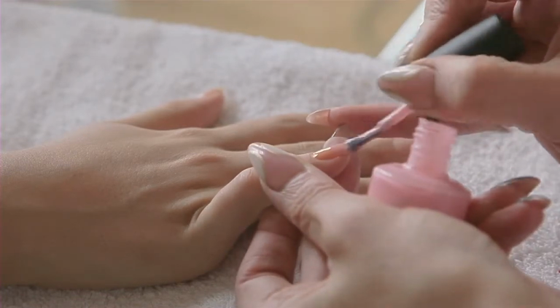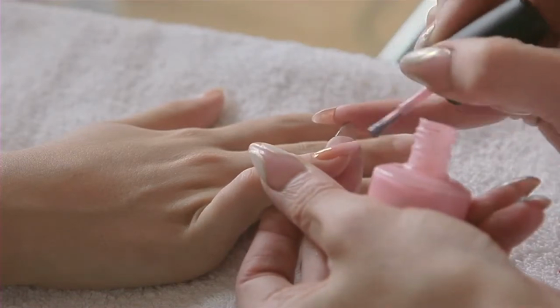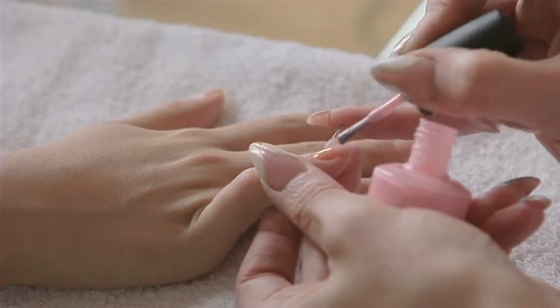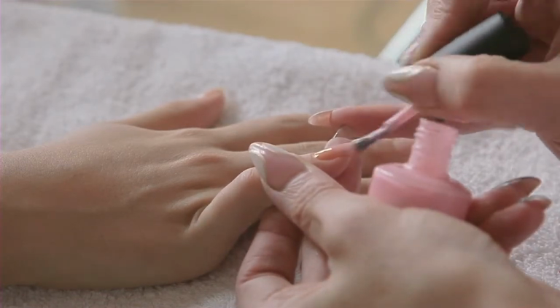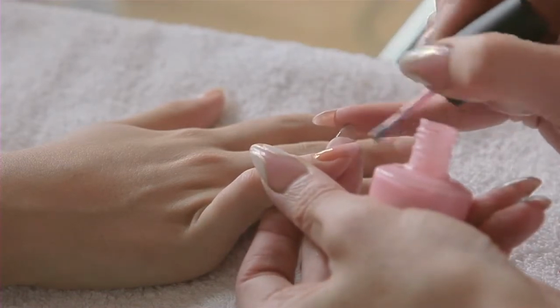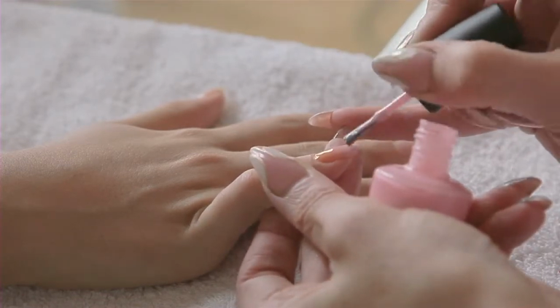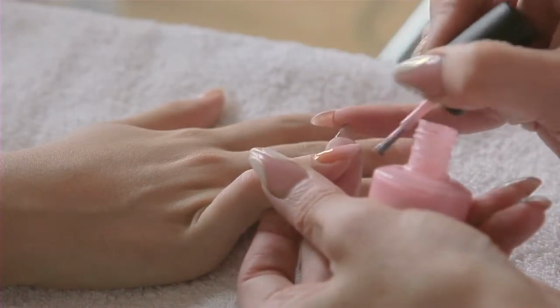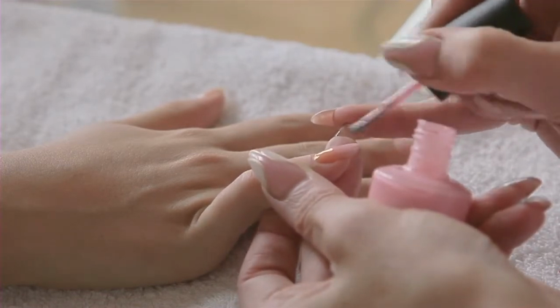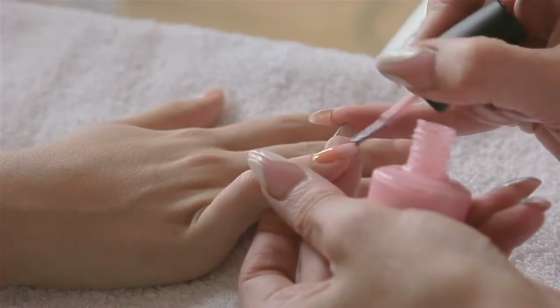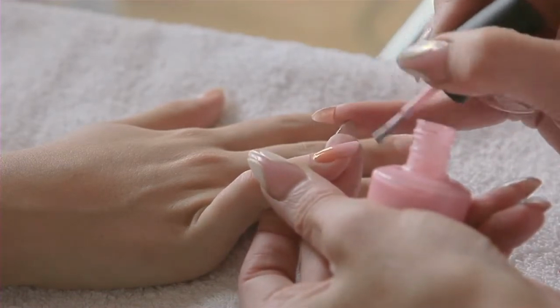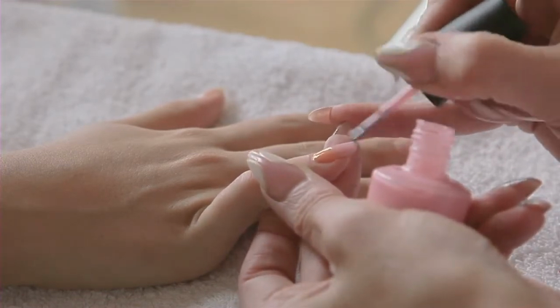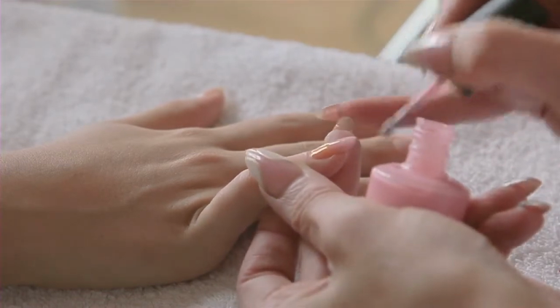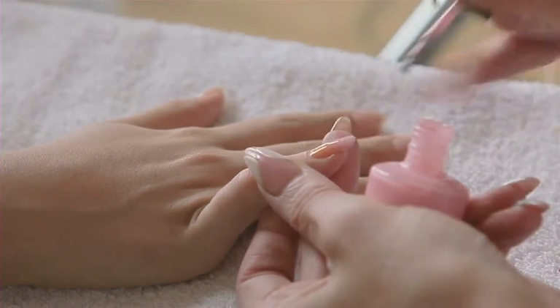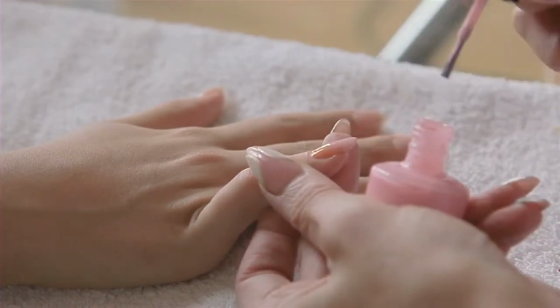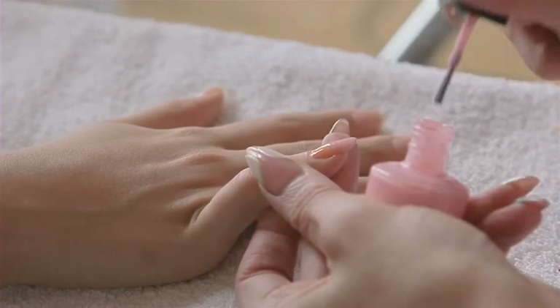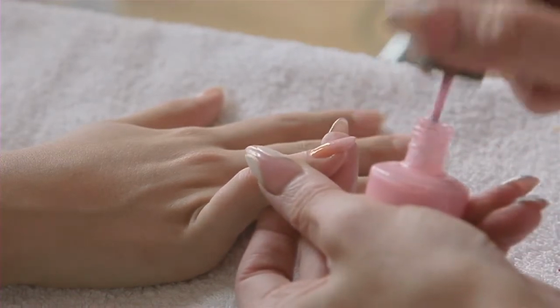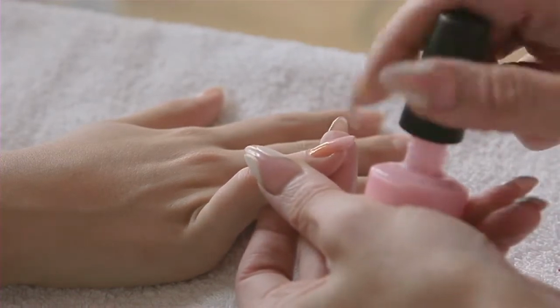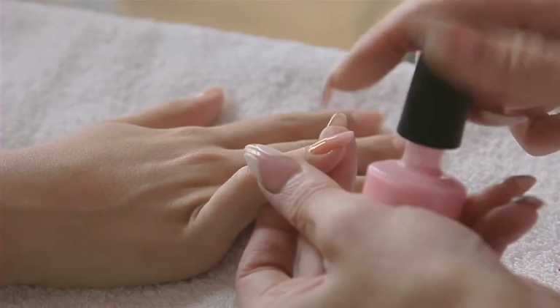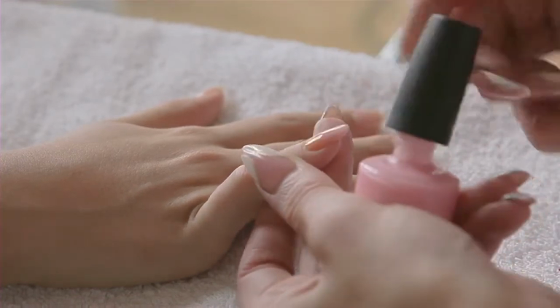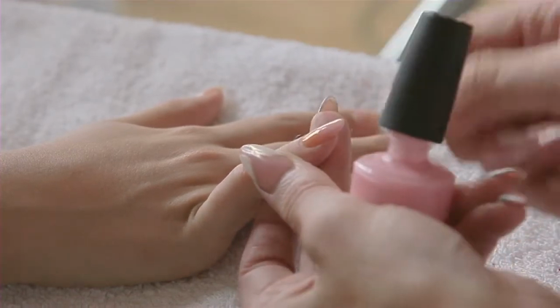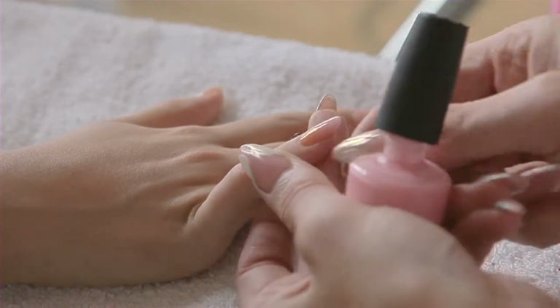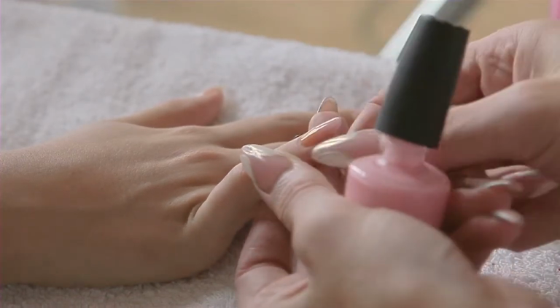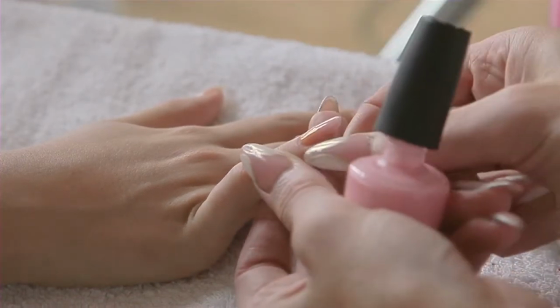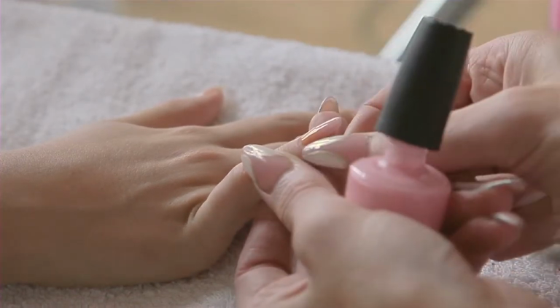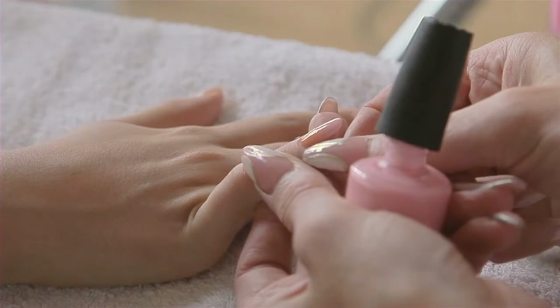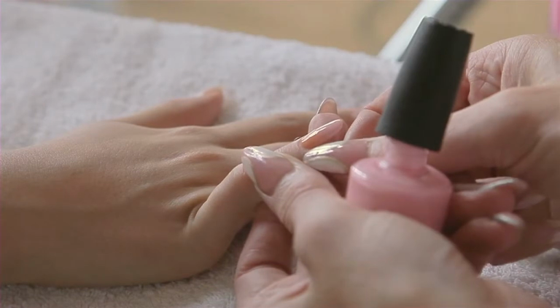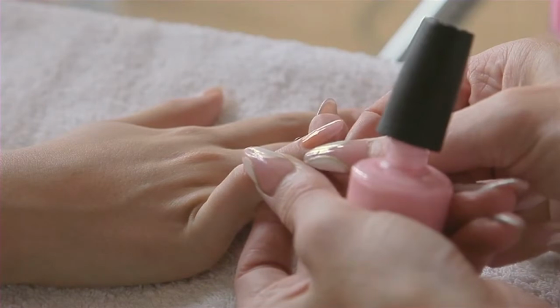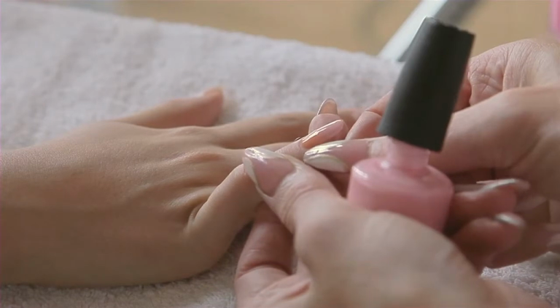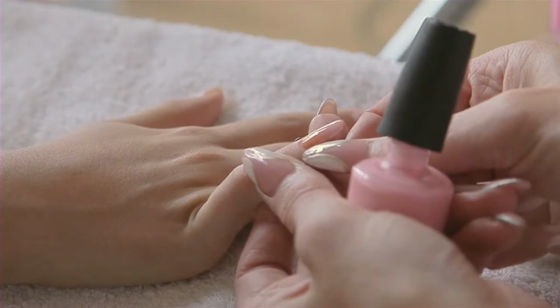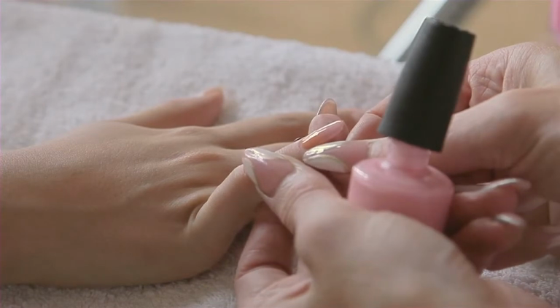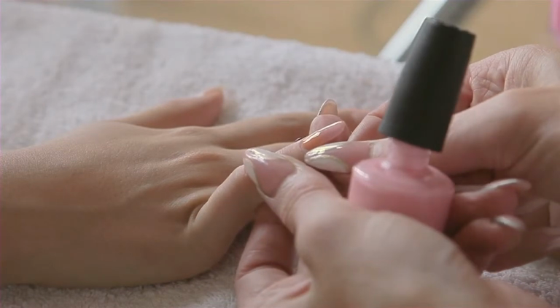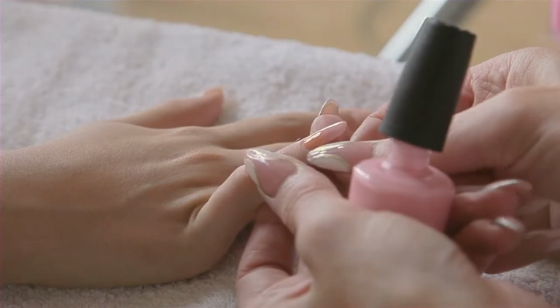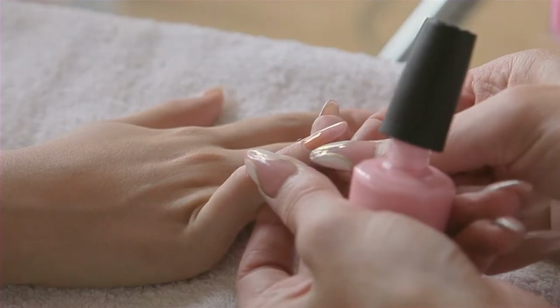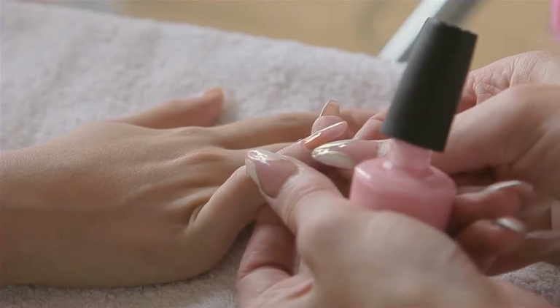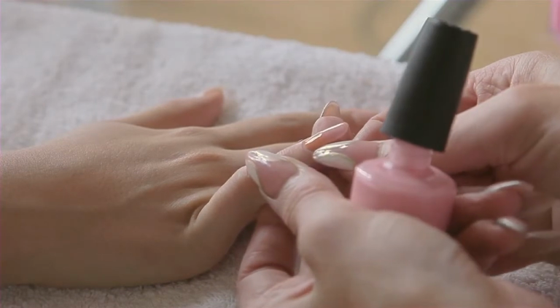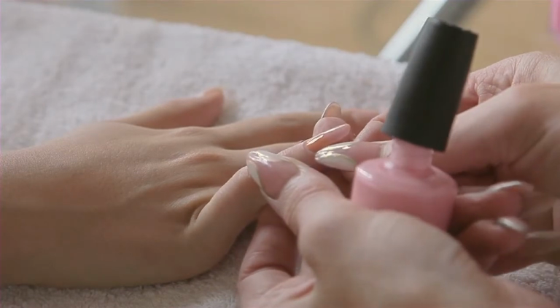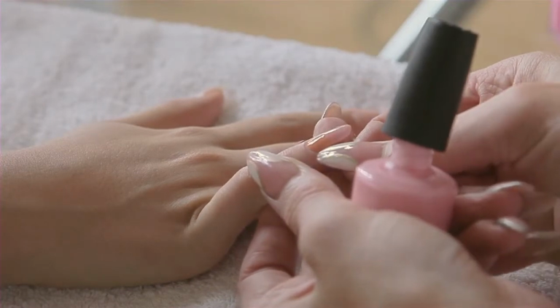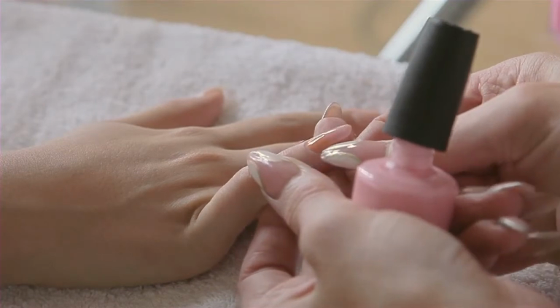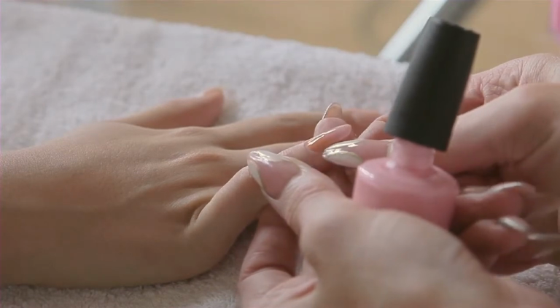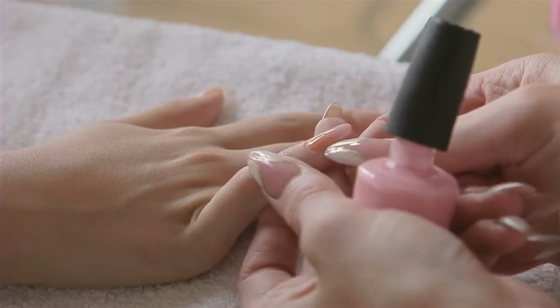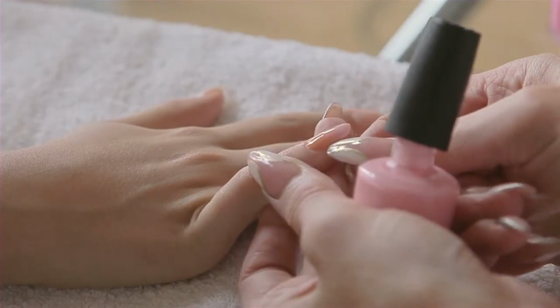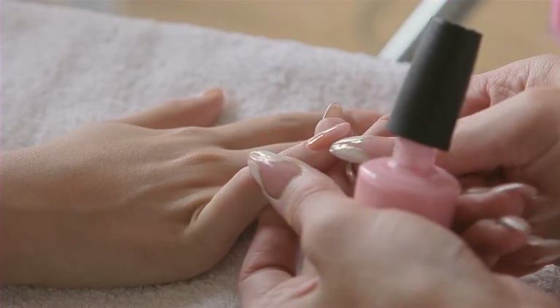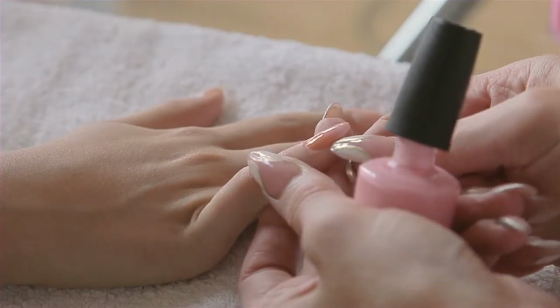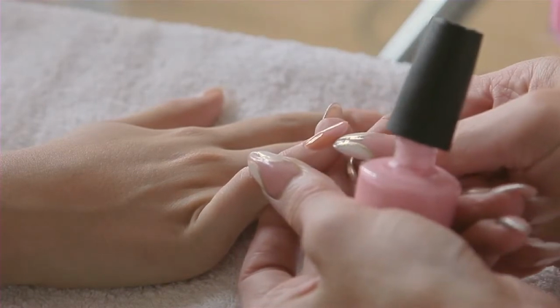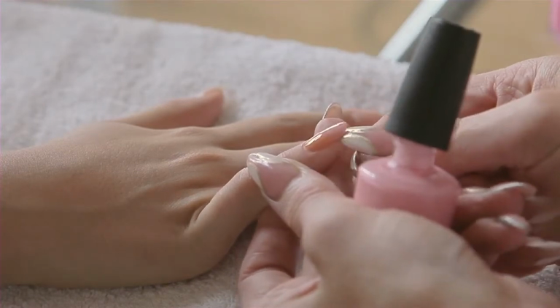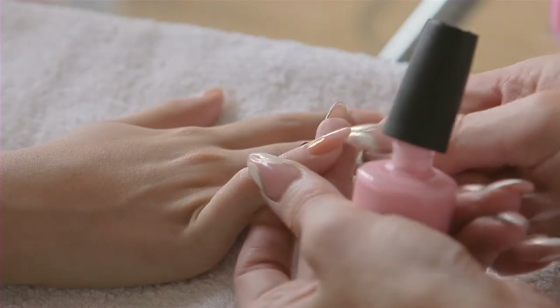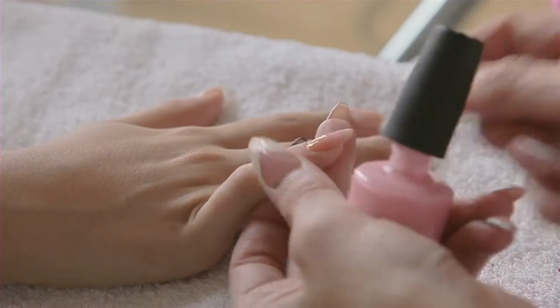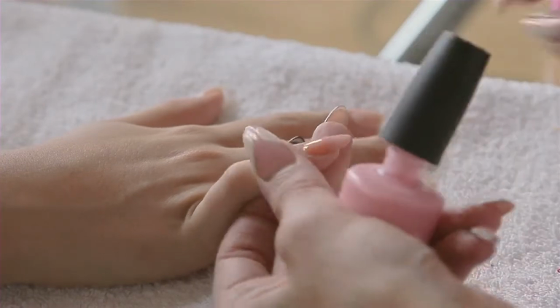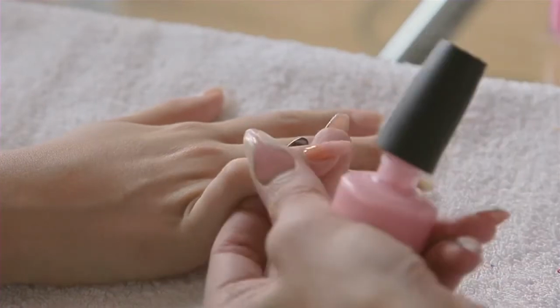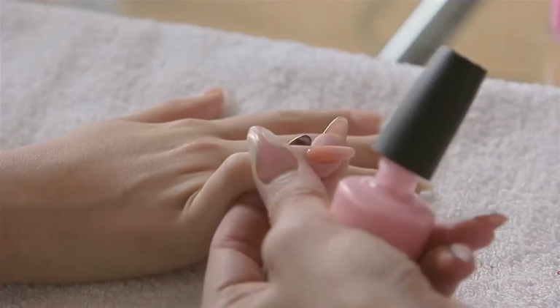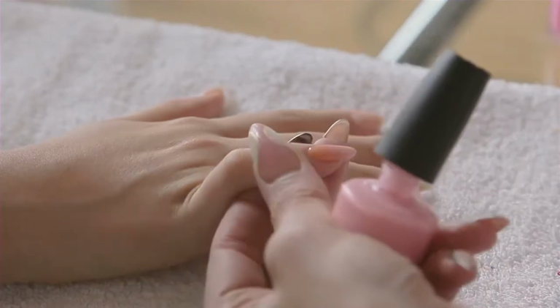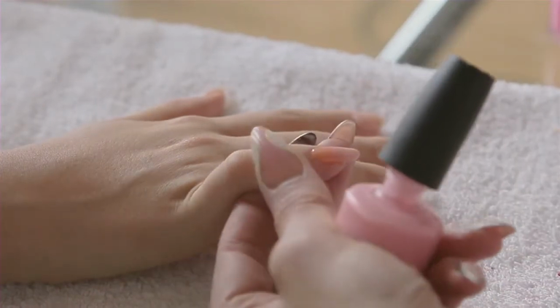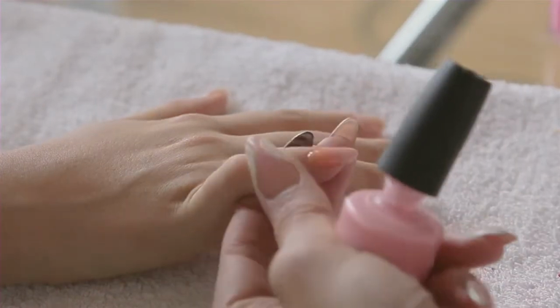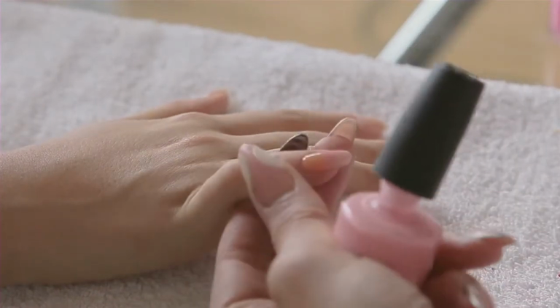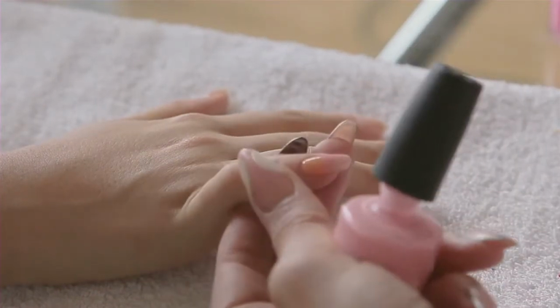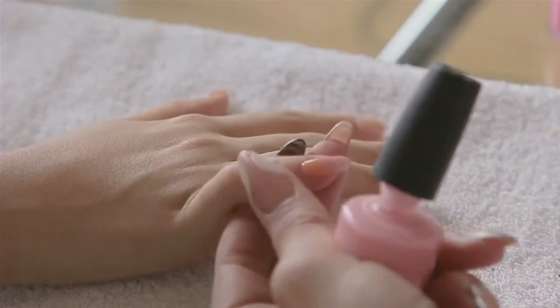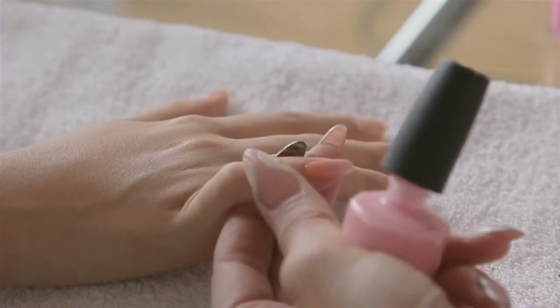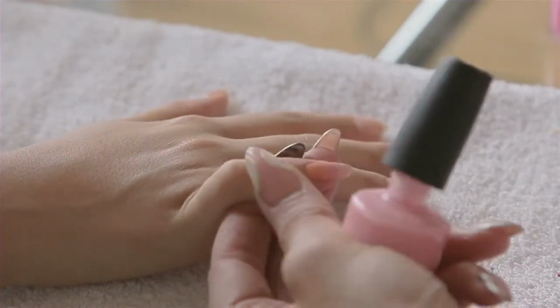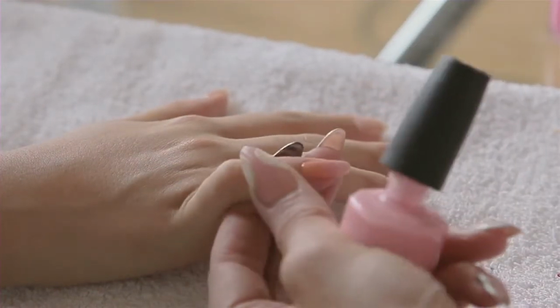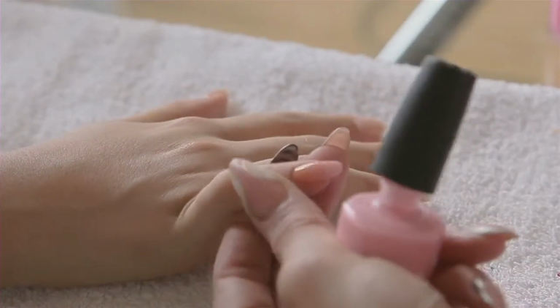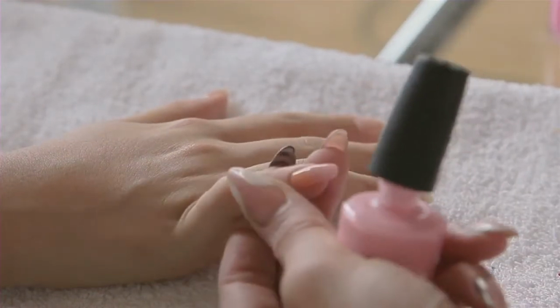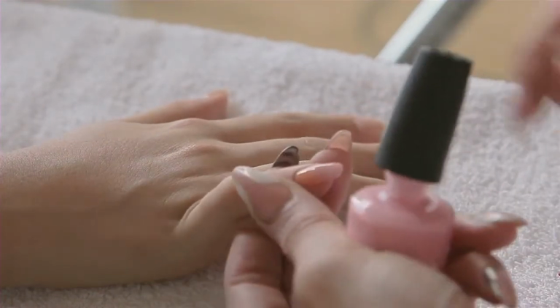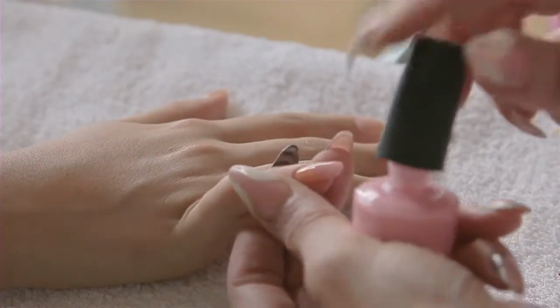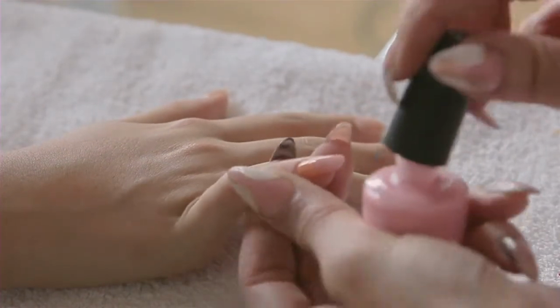And you literally blend it in together and drag it down gently to get that ombre effect.